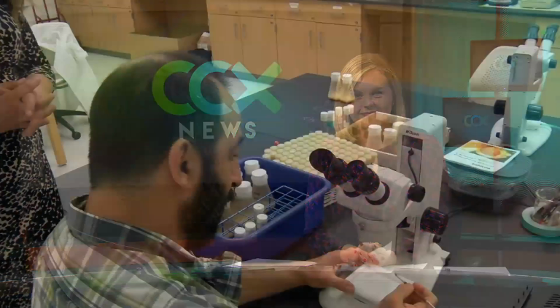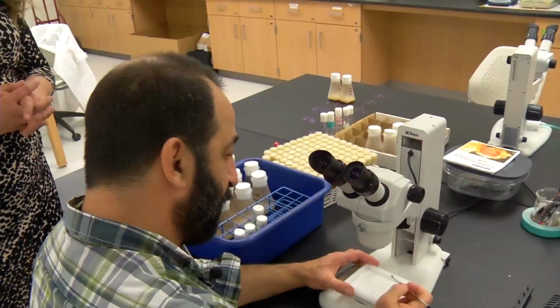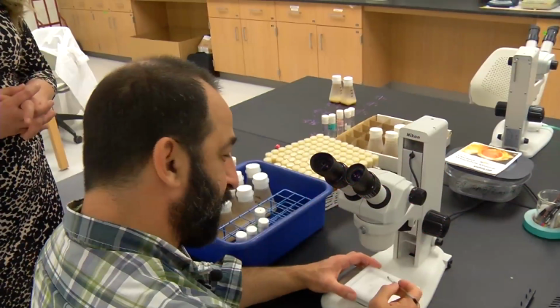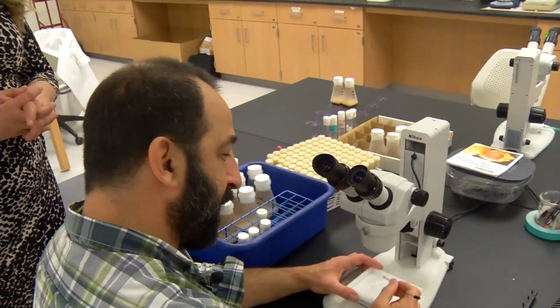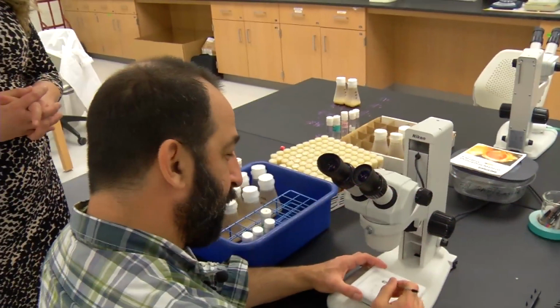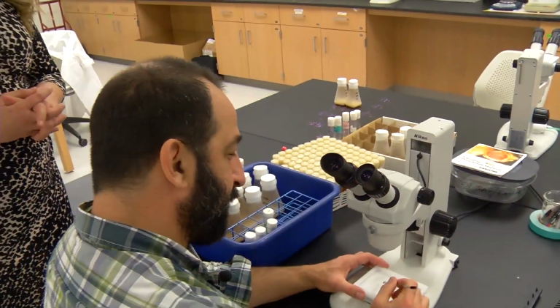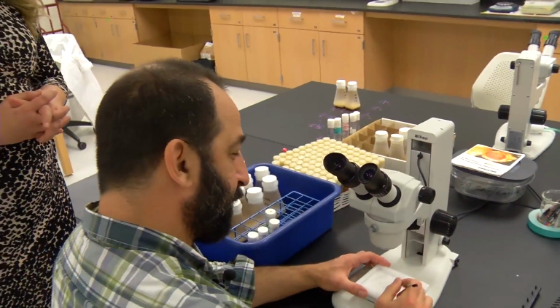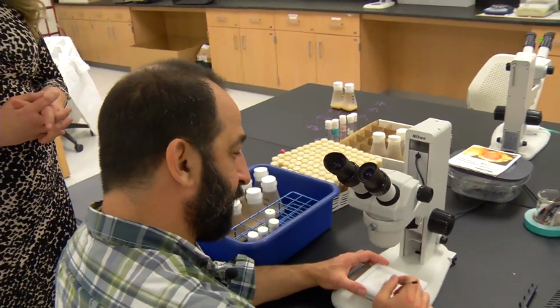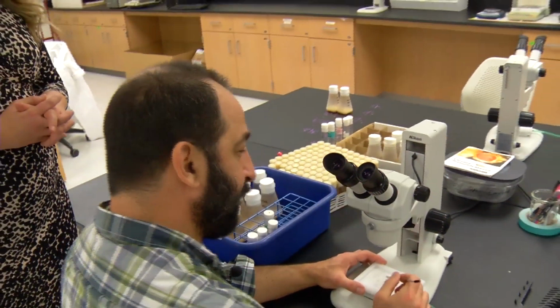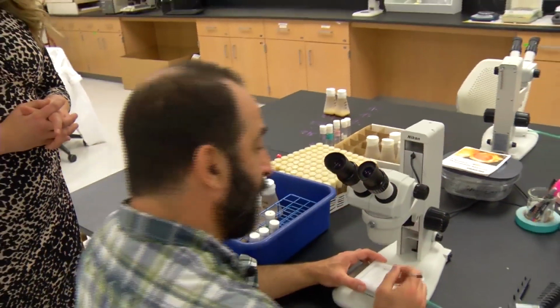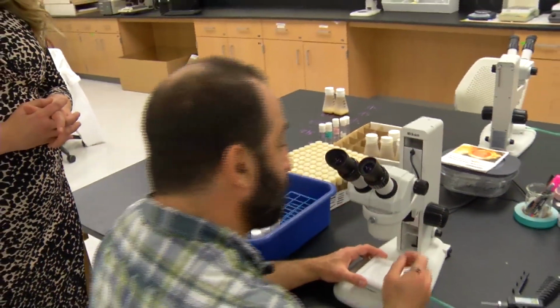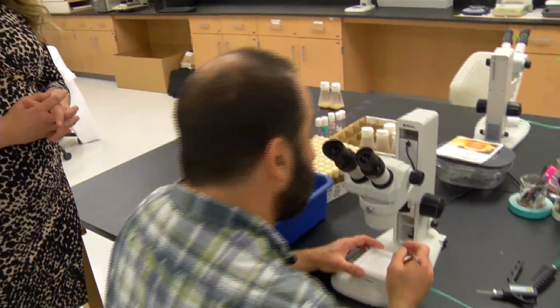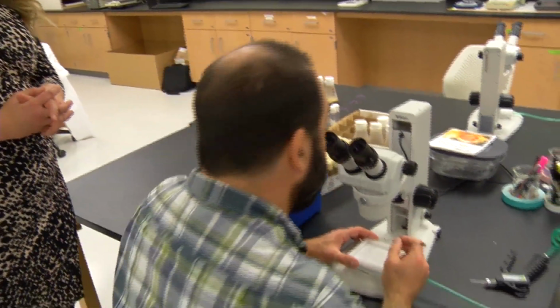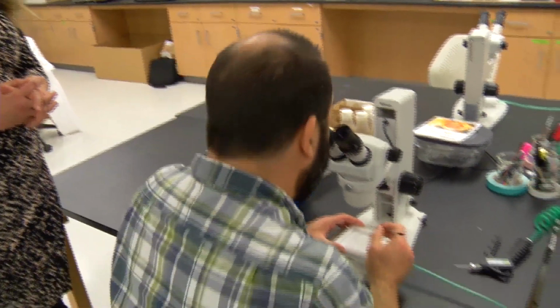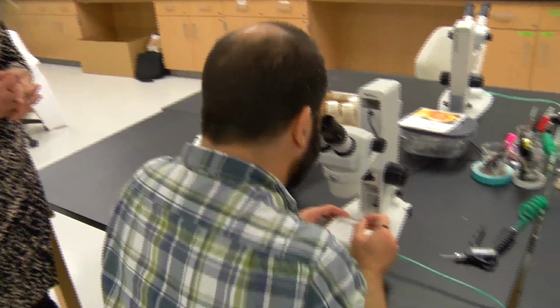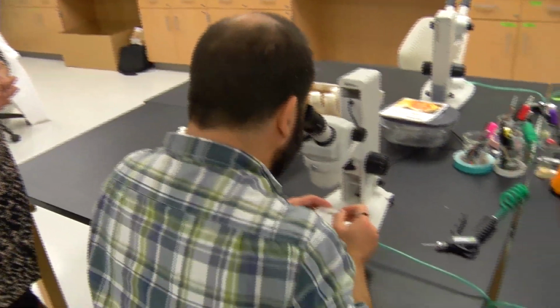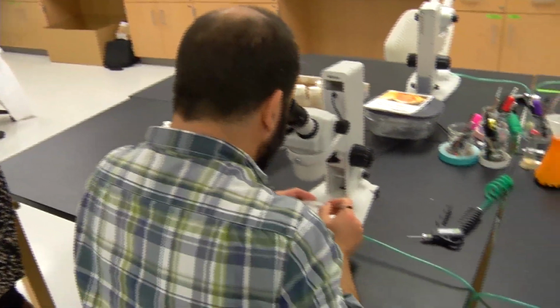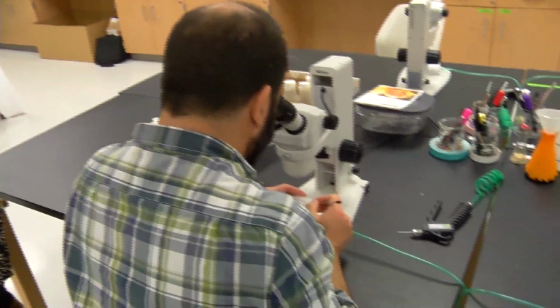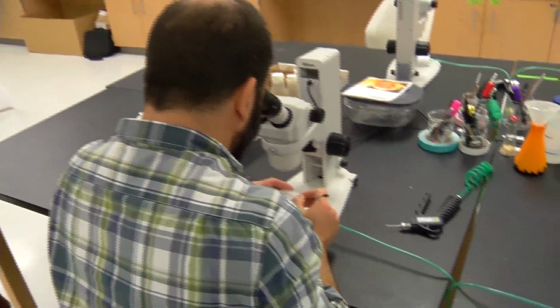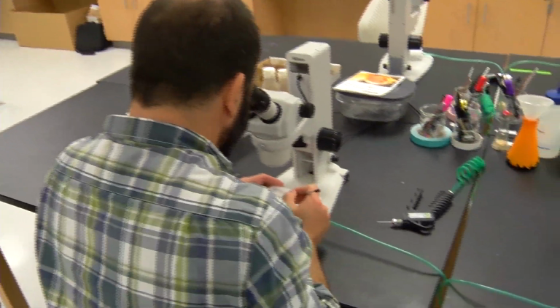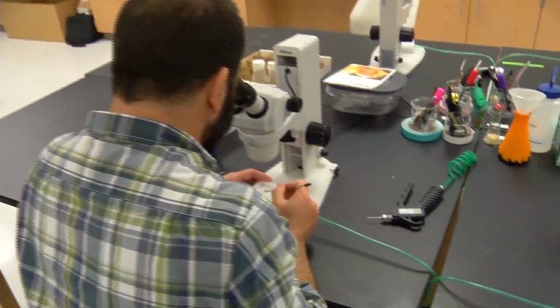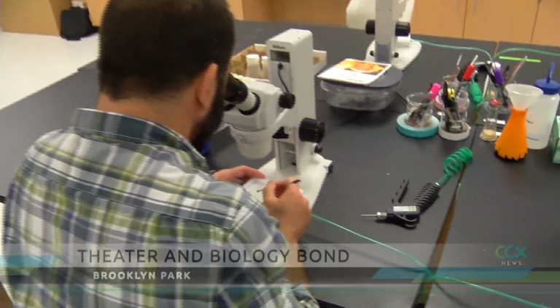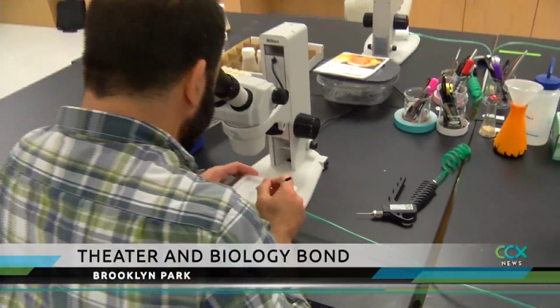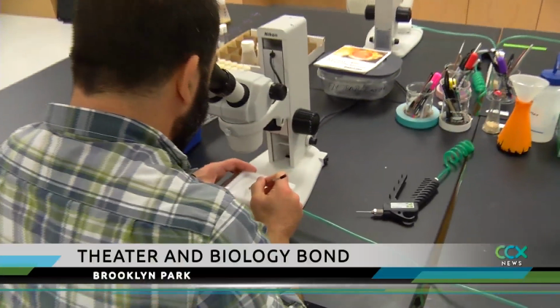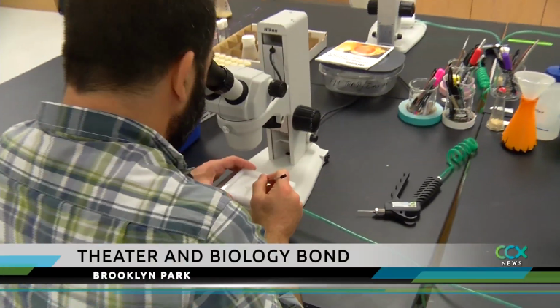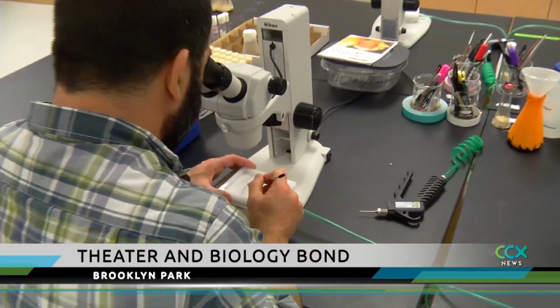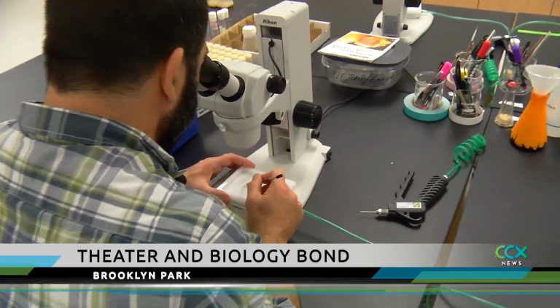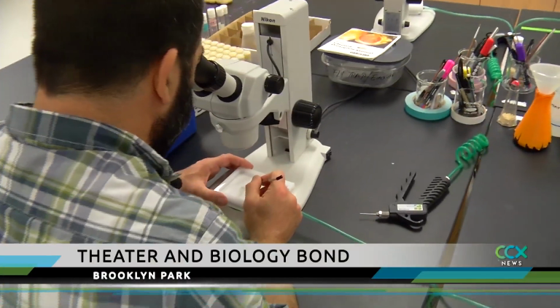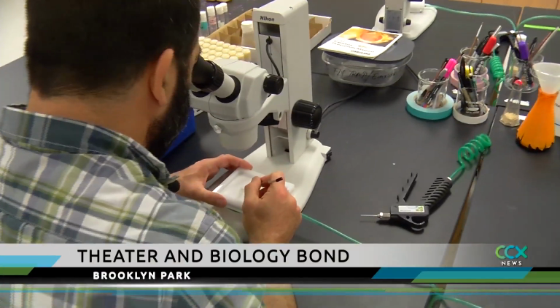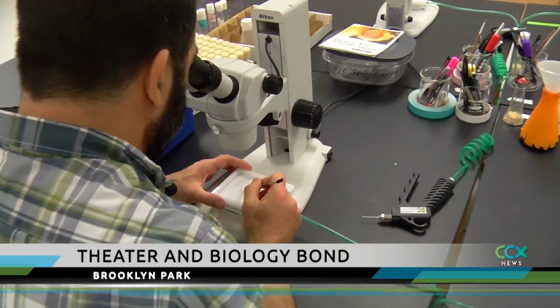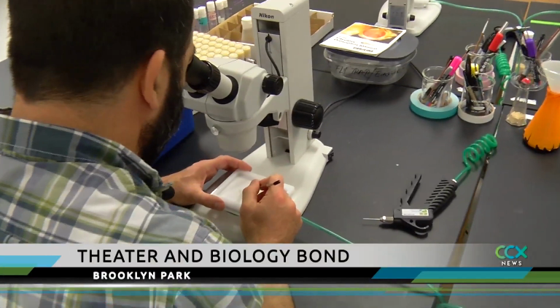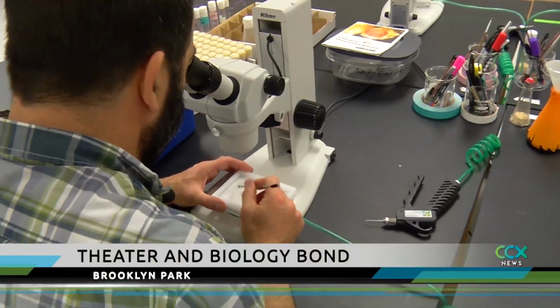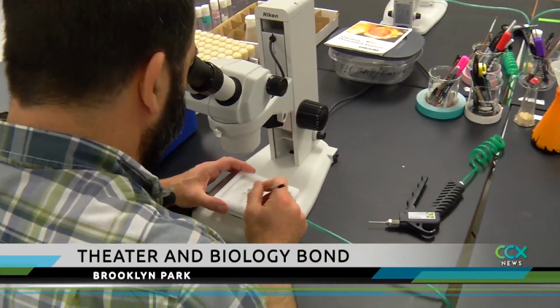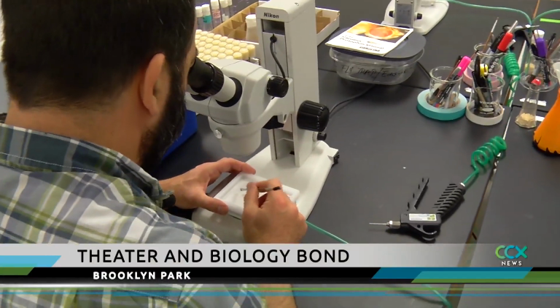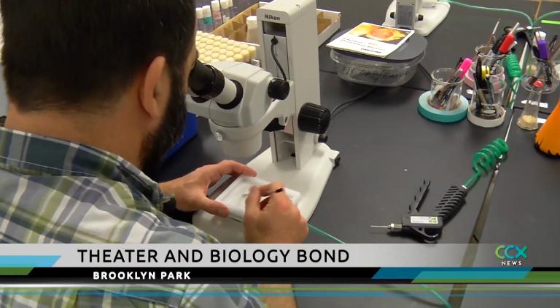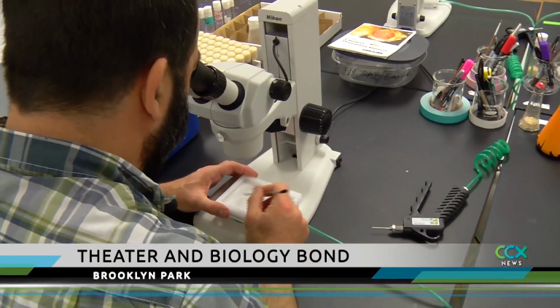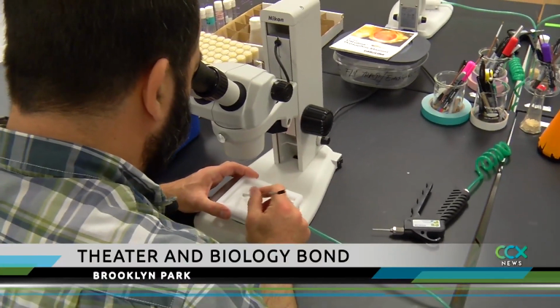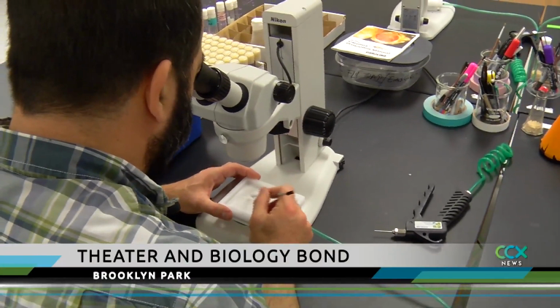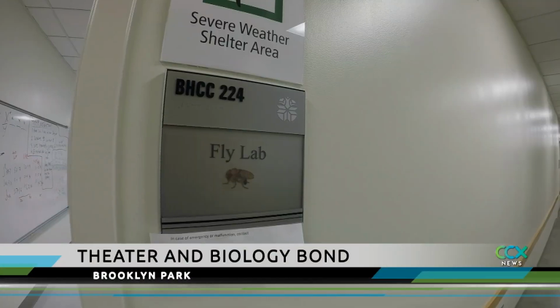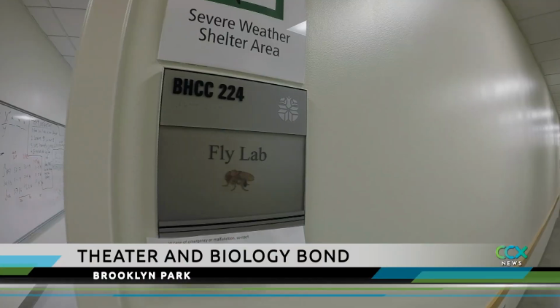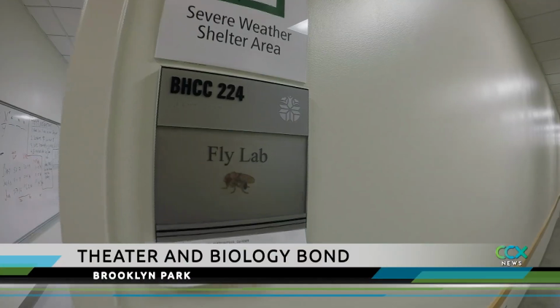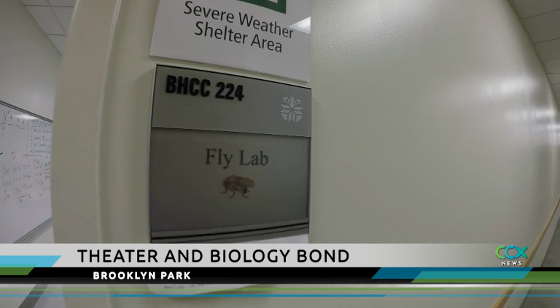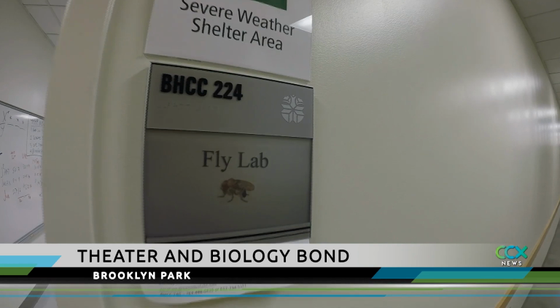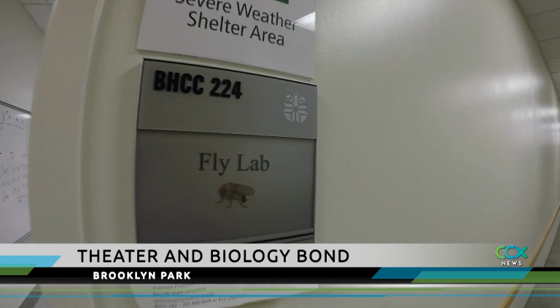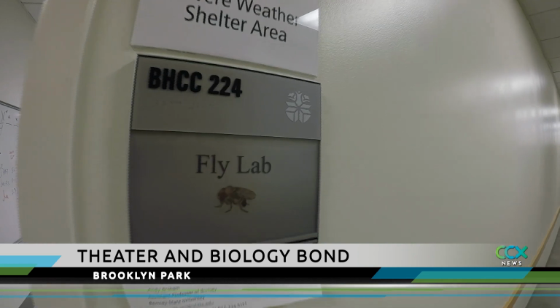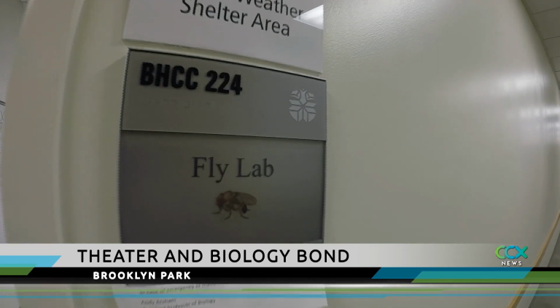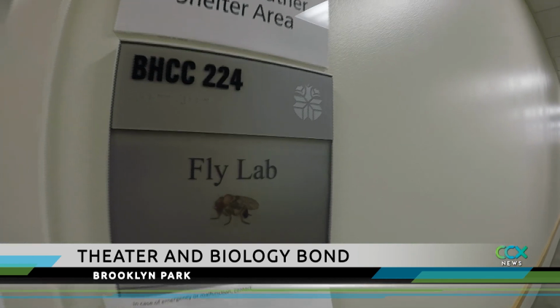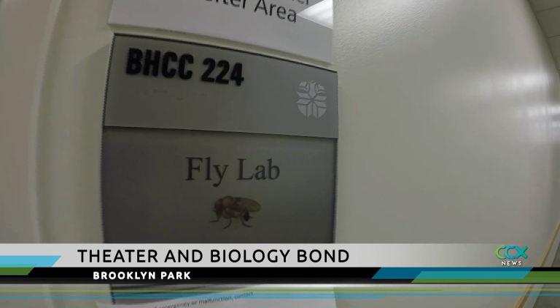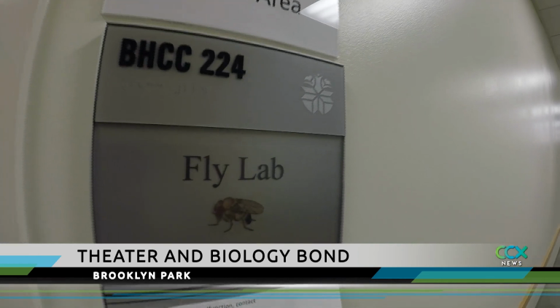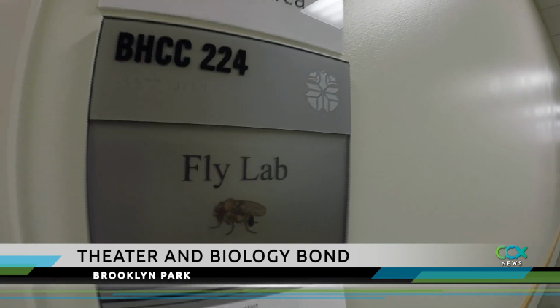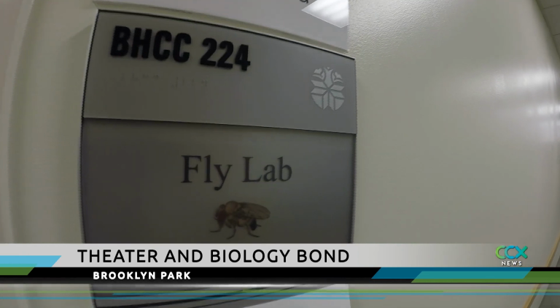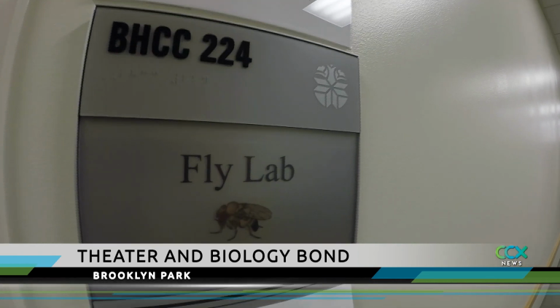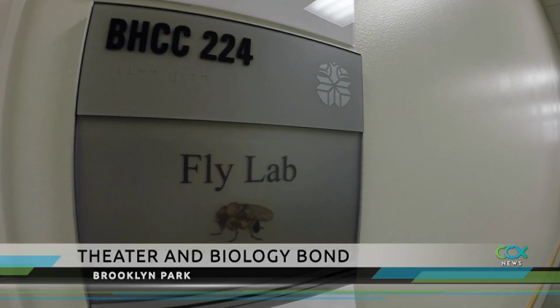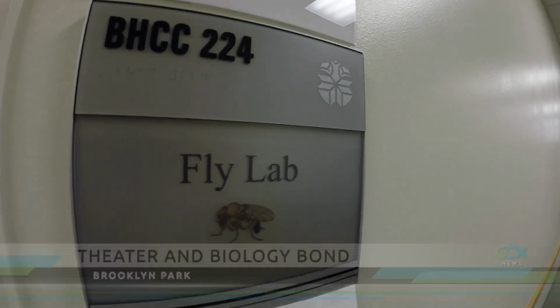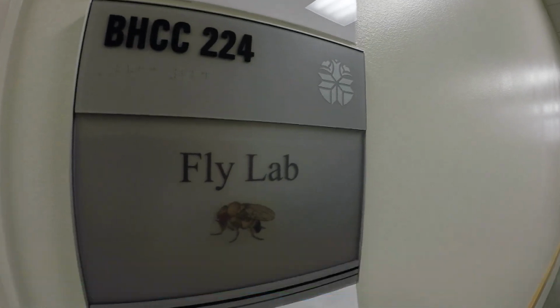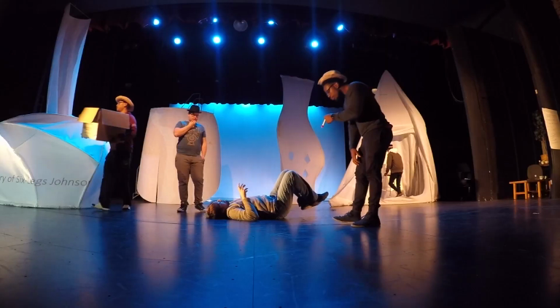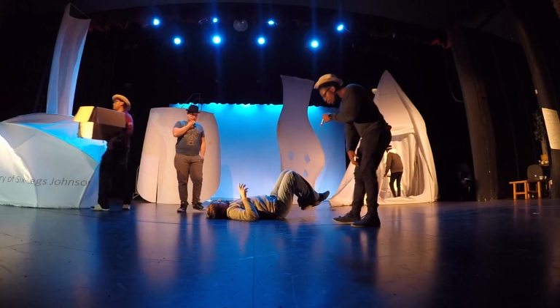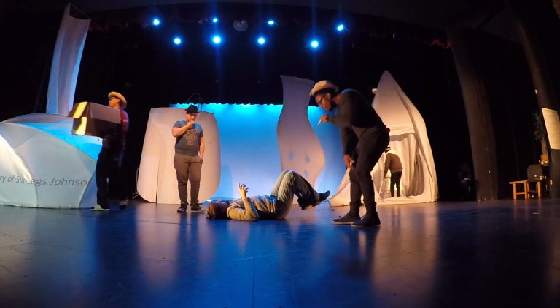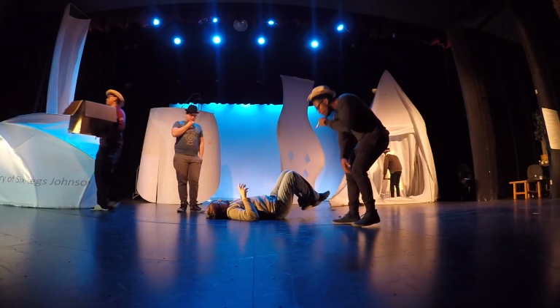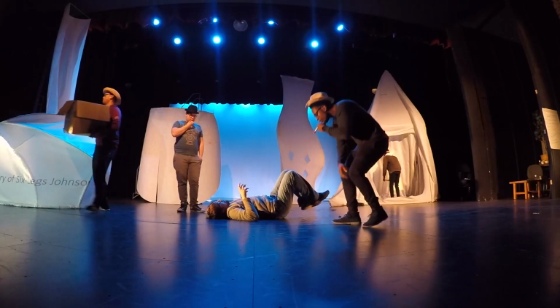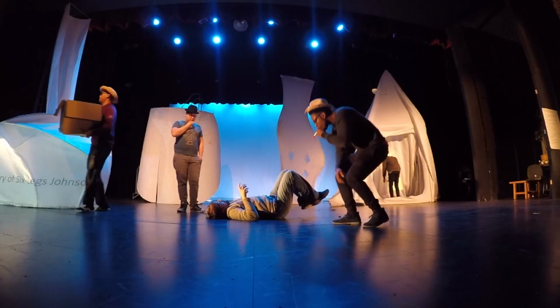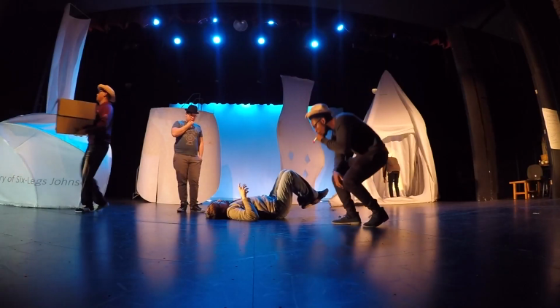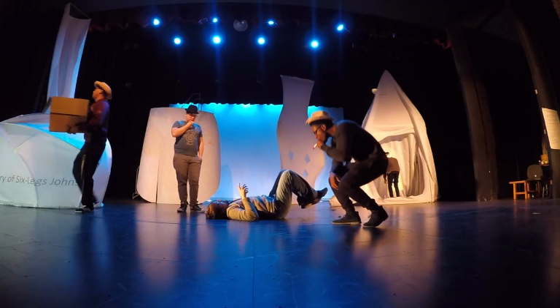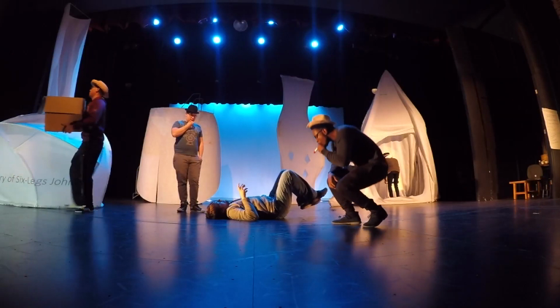So then we sort the flies under the microscope here and we separate out the mutants, or whatever it is that we're looking for. From the lab to the stage.